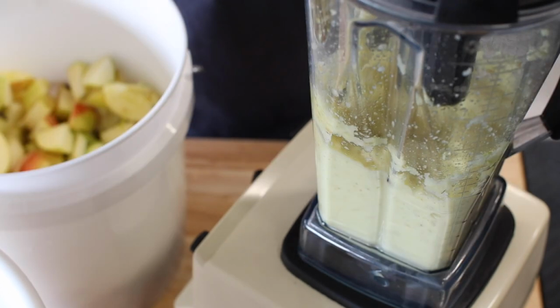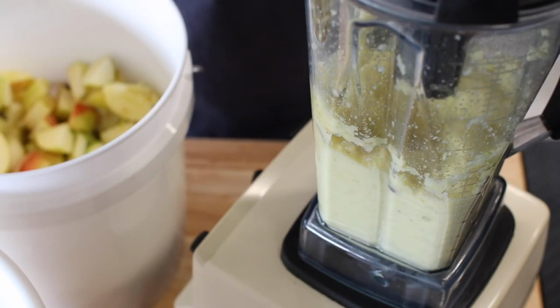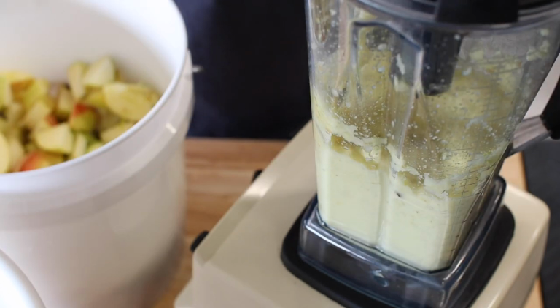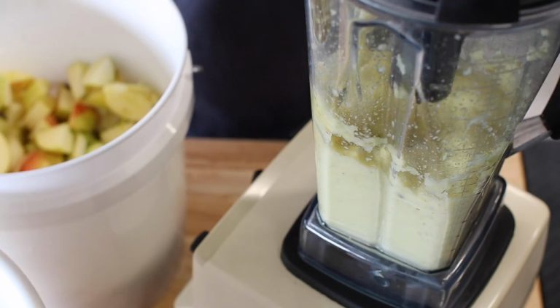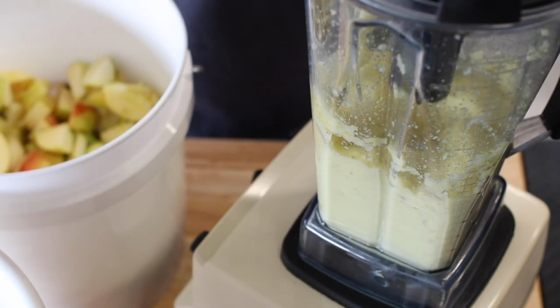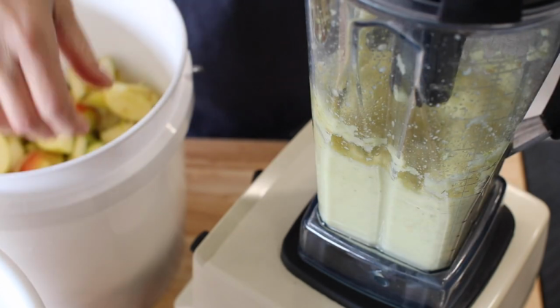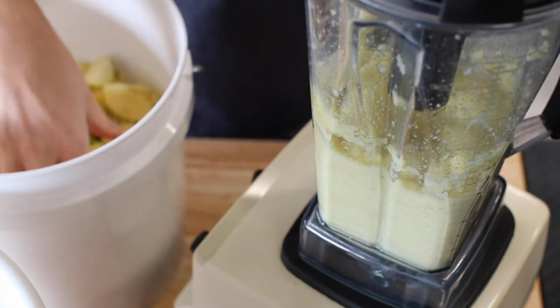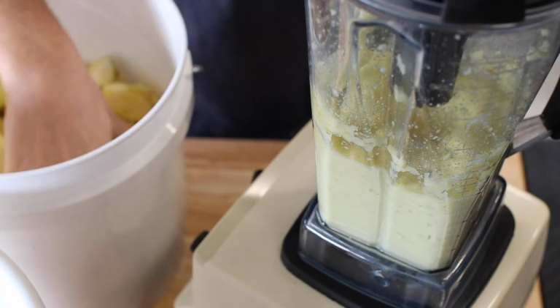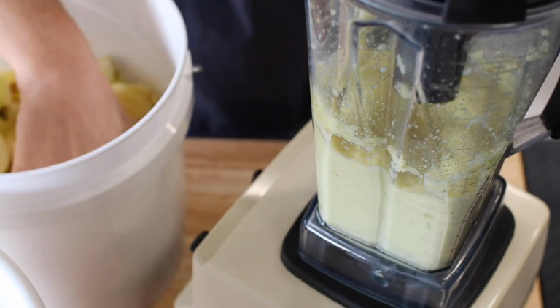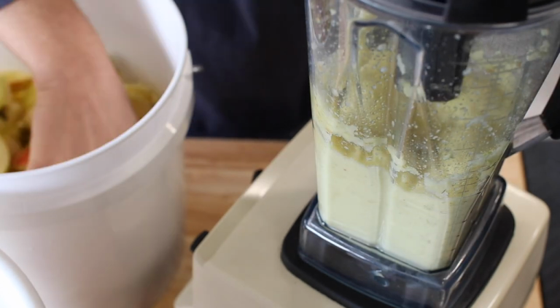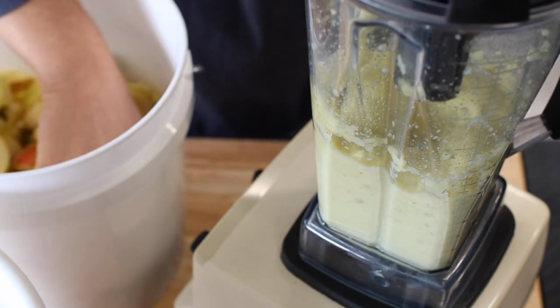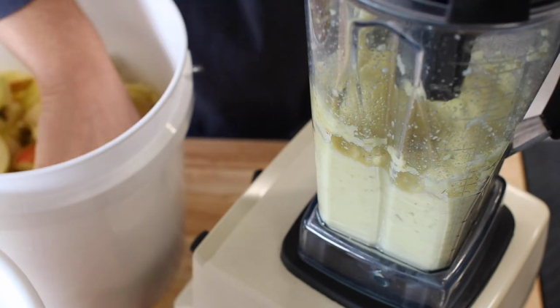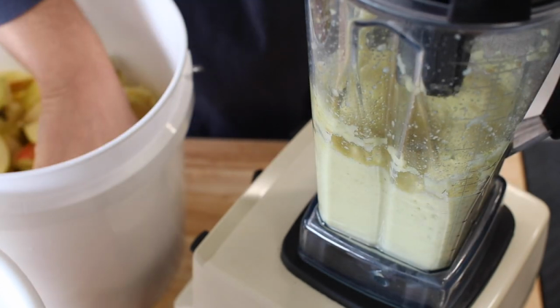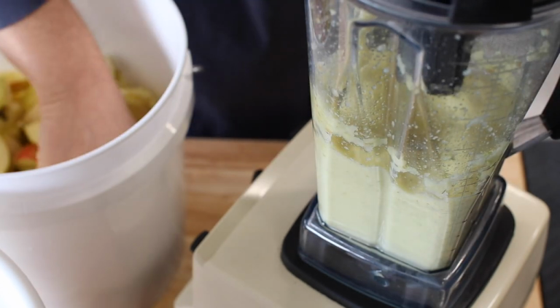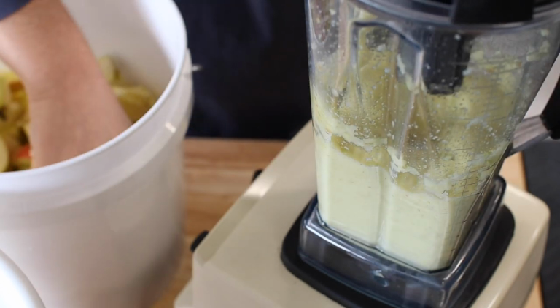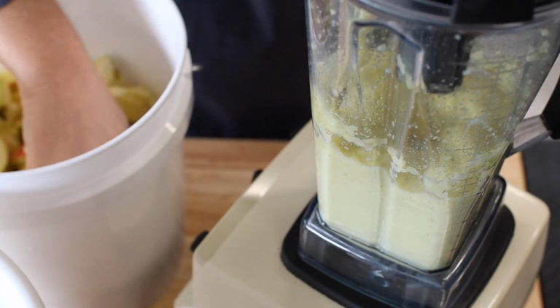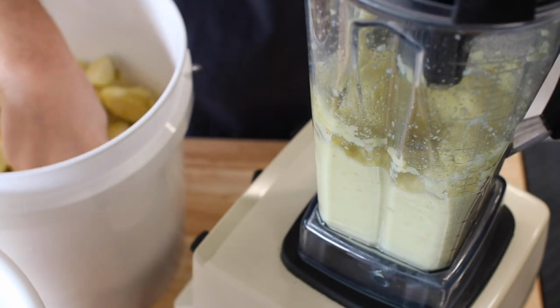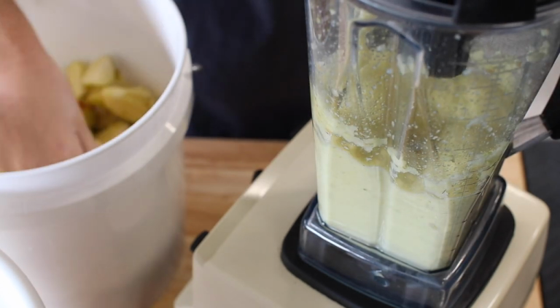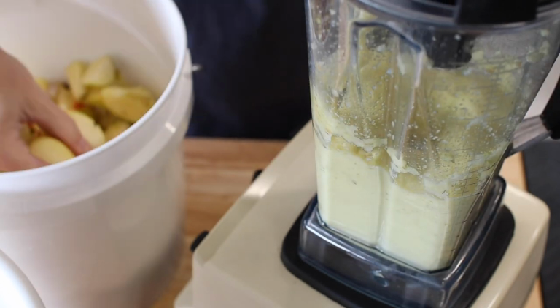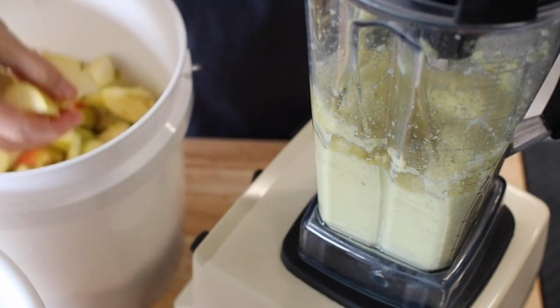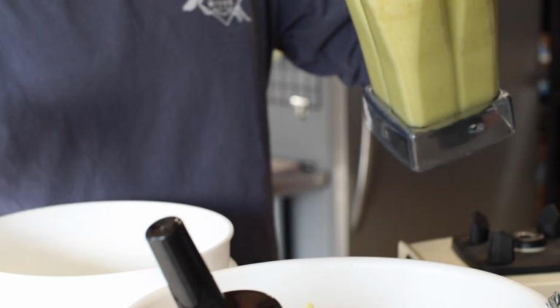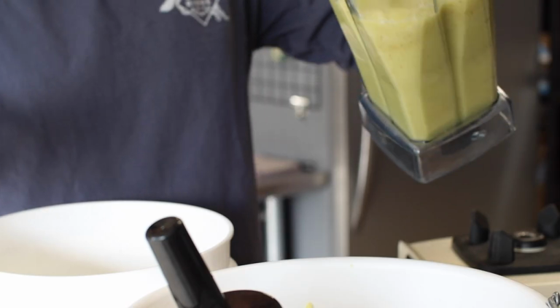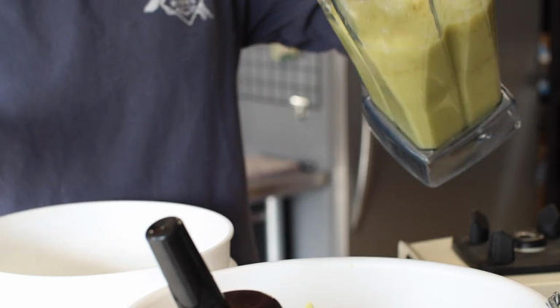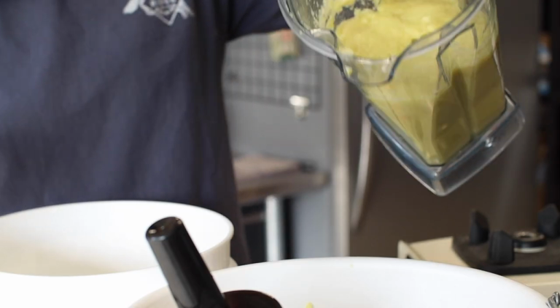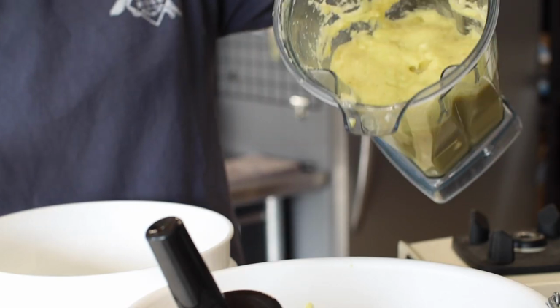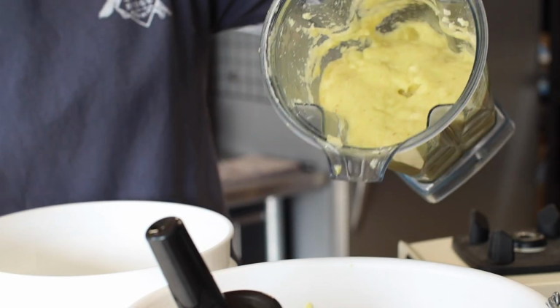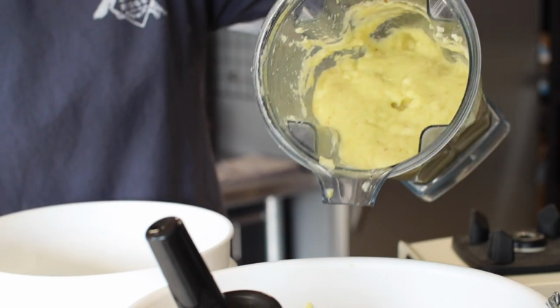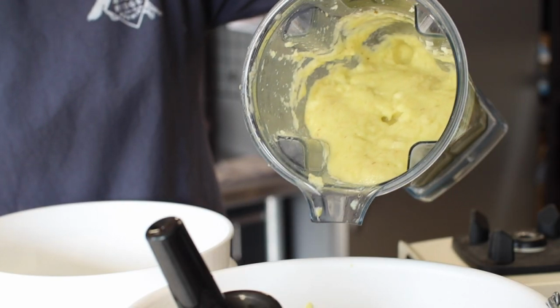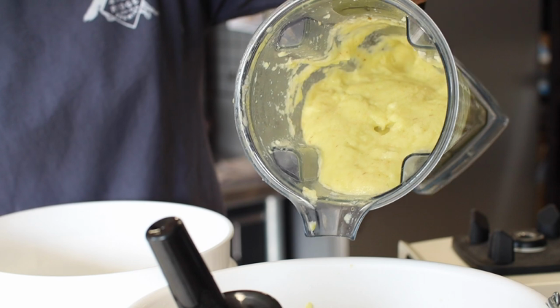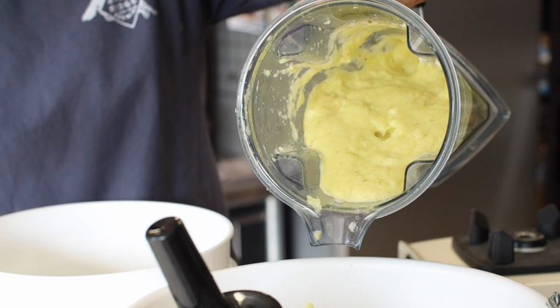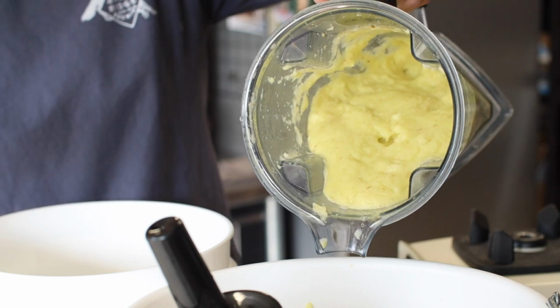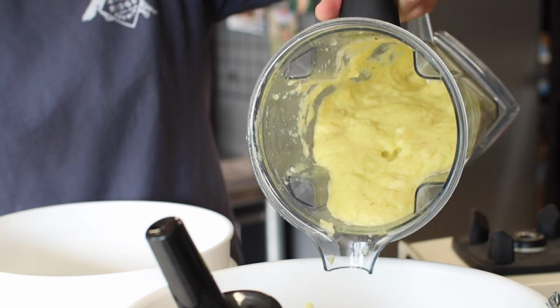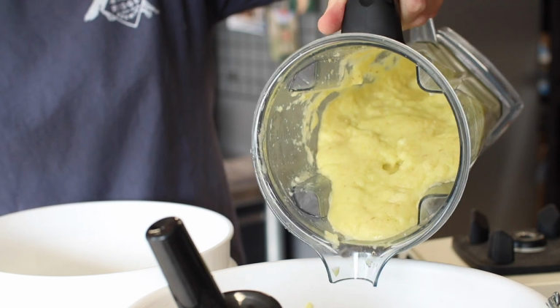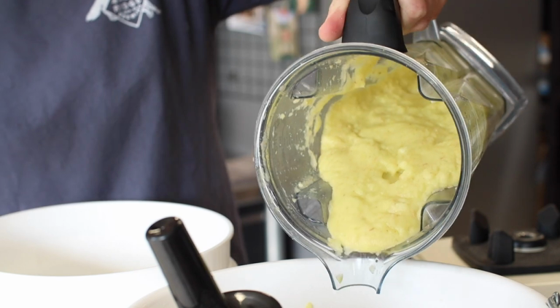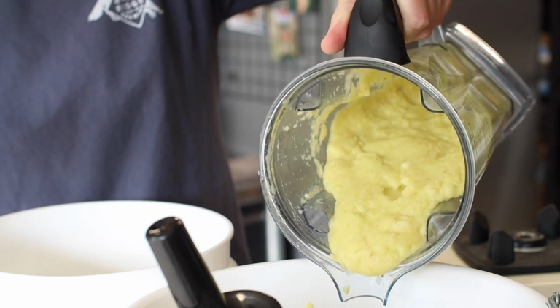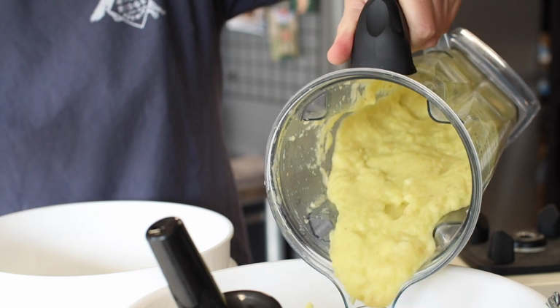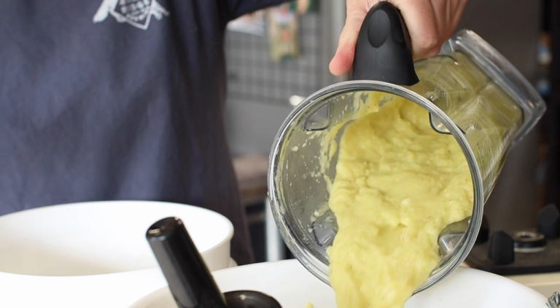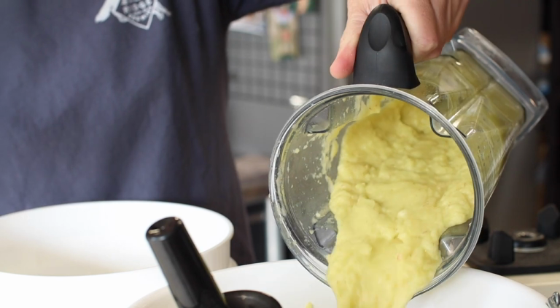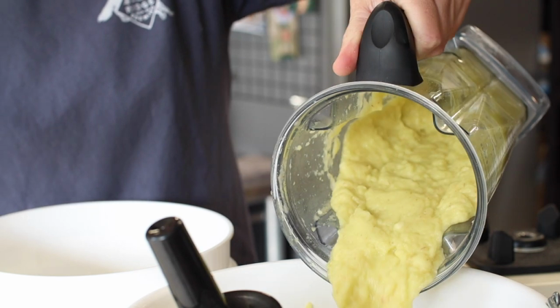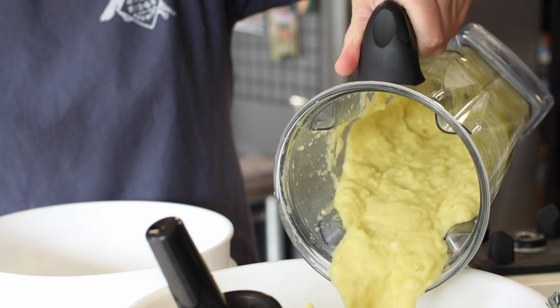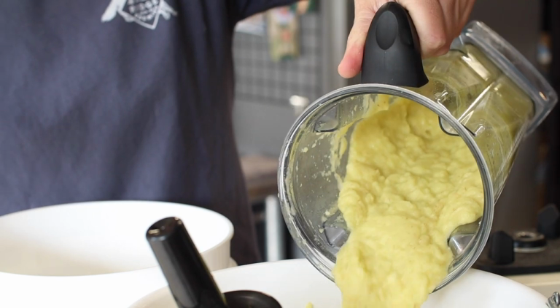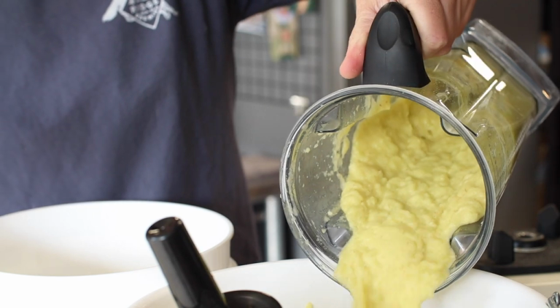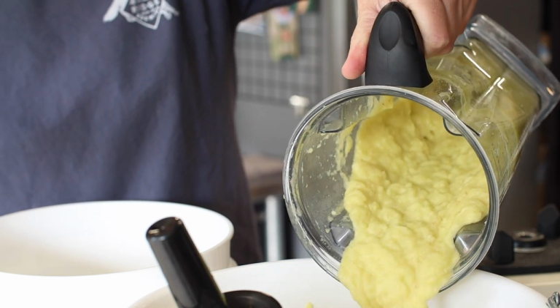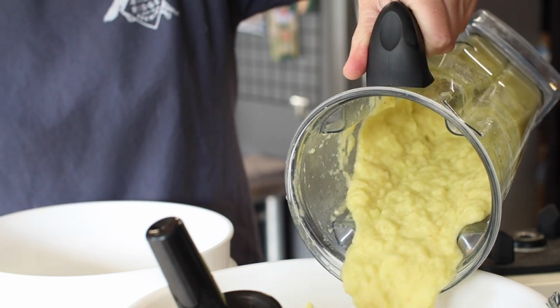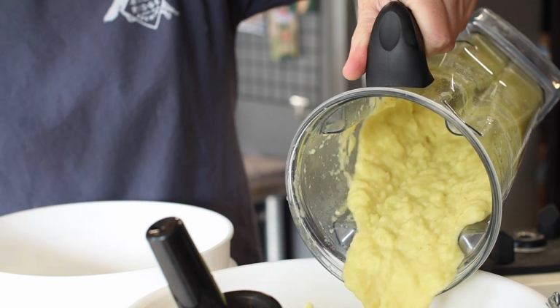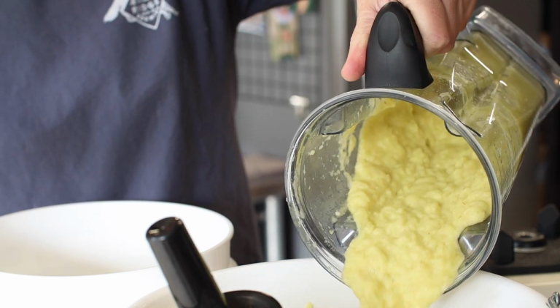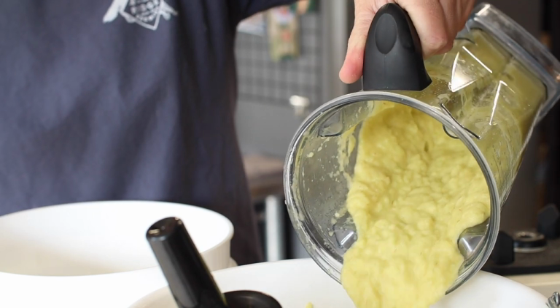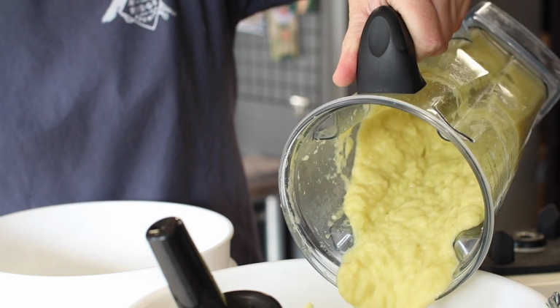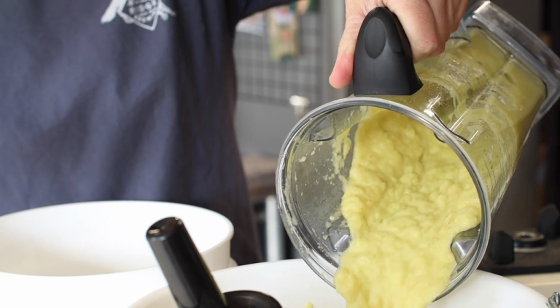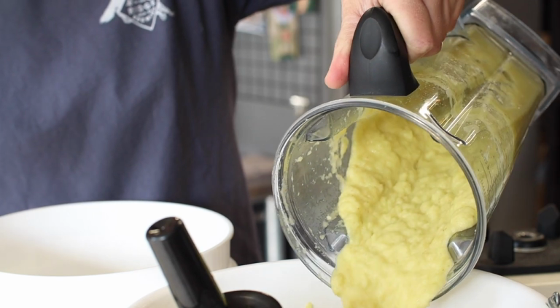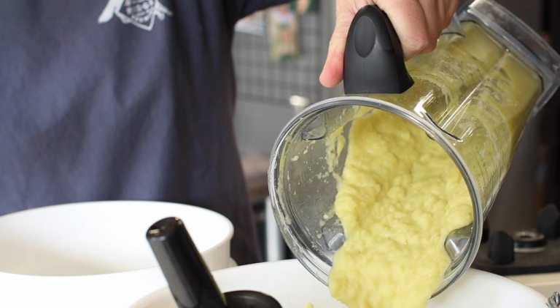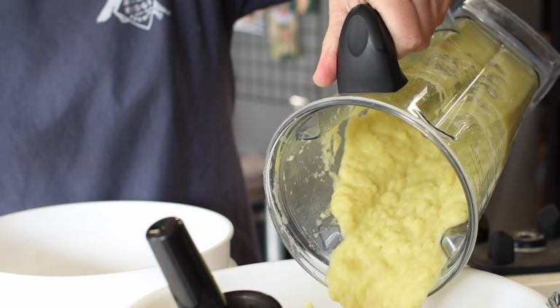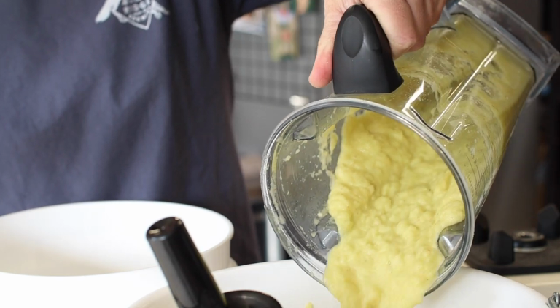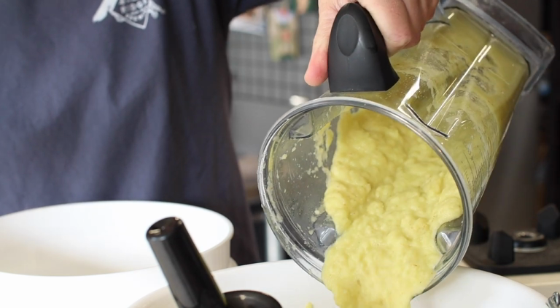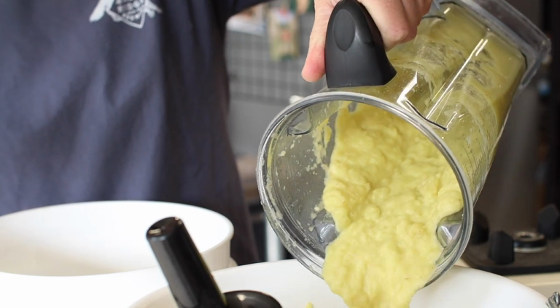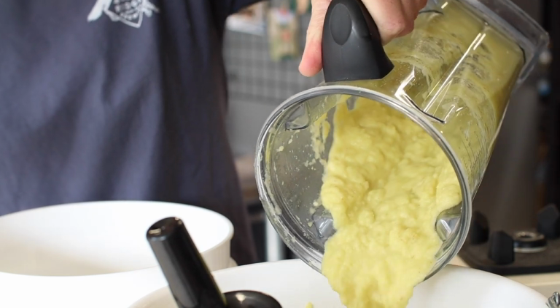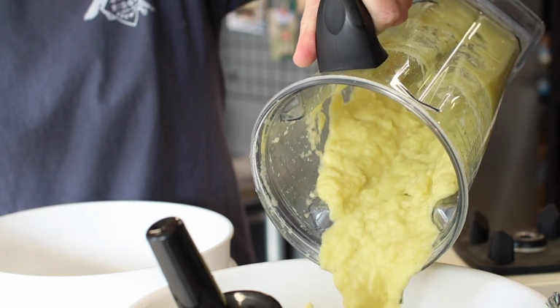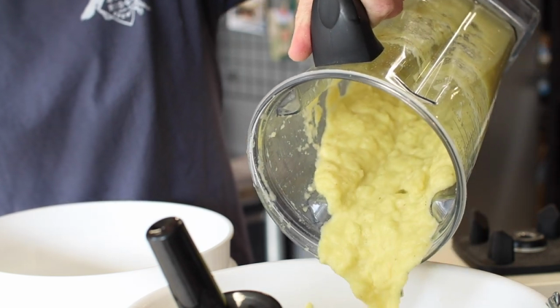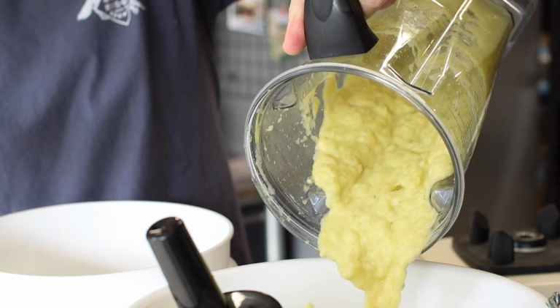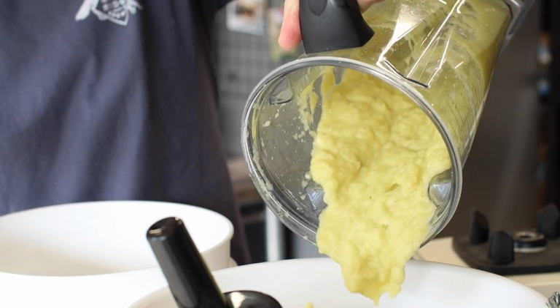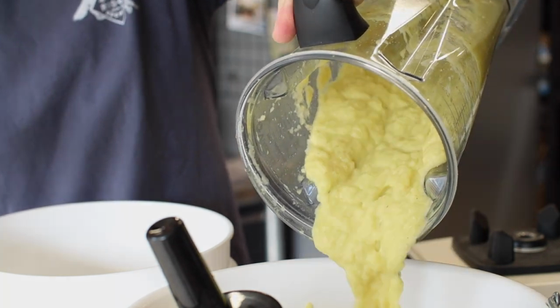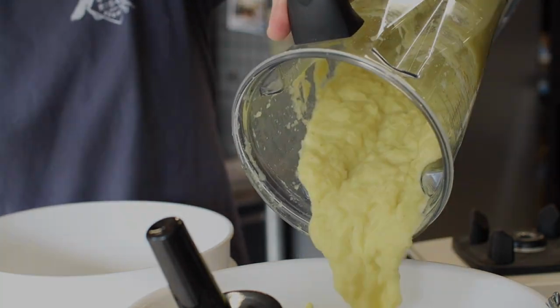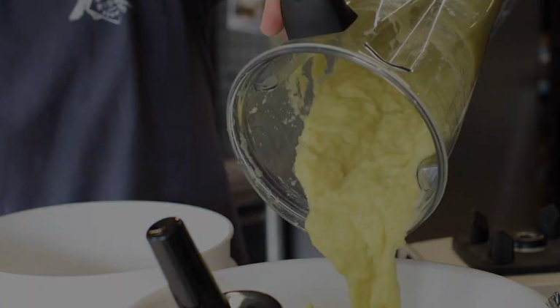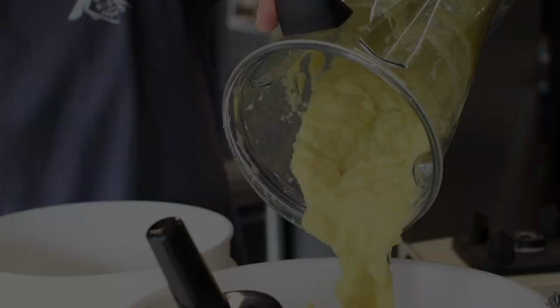Meg's going to cut each apple into about 16 pieces, and I'll keep jamming them into the Vitamix until all the apples are ground. Let's do this.